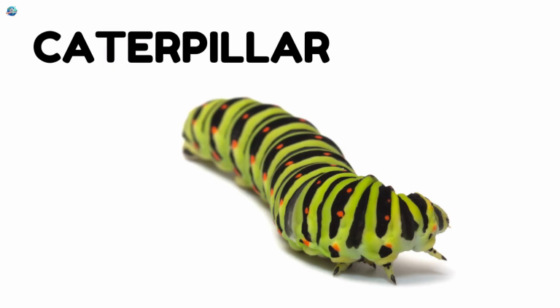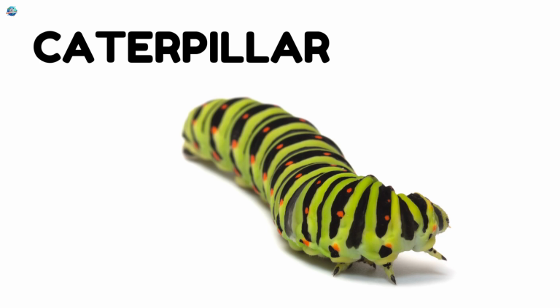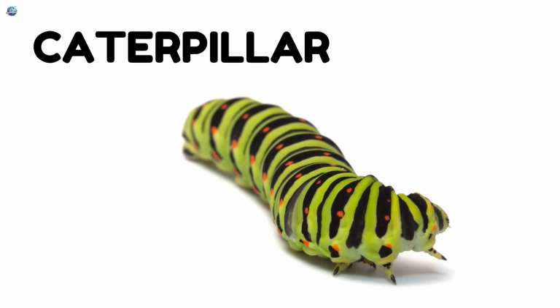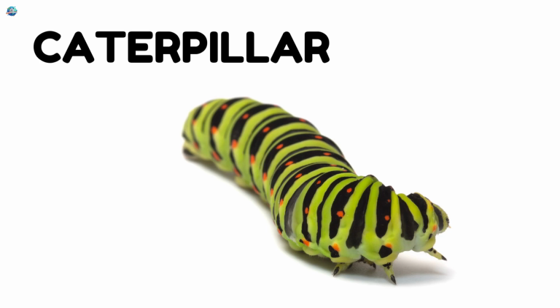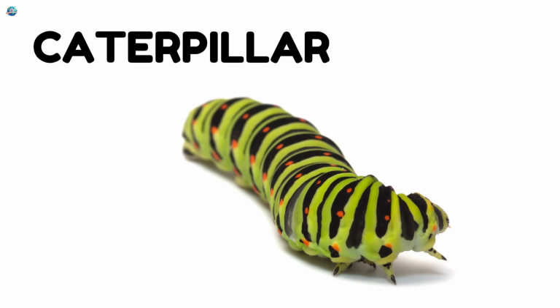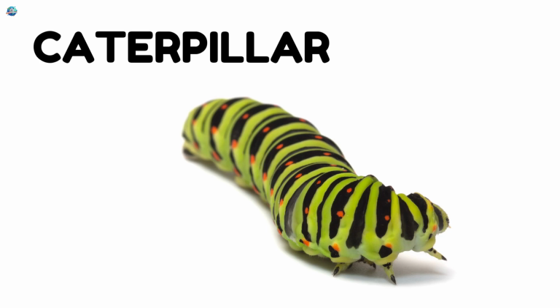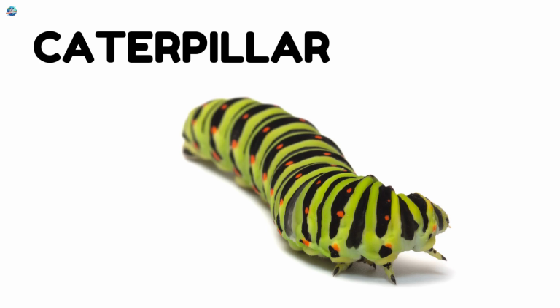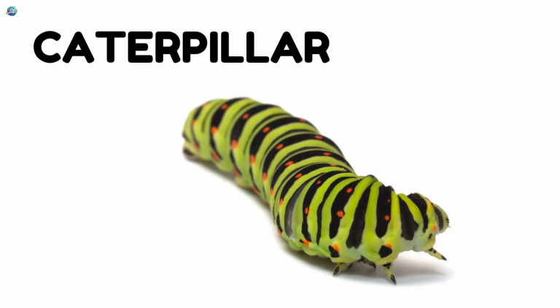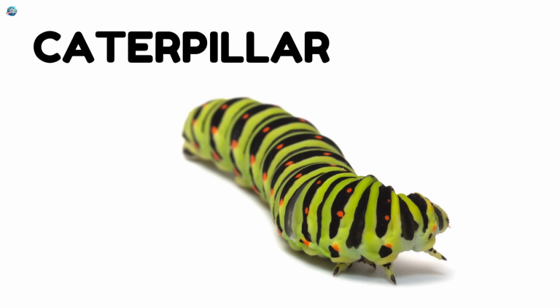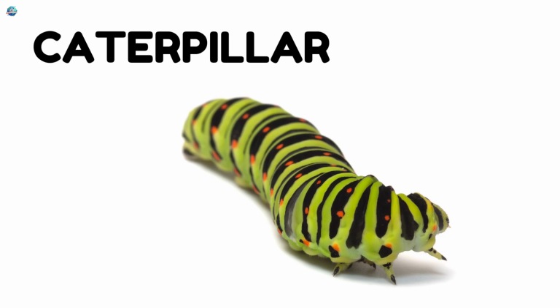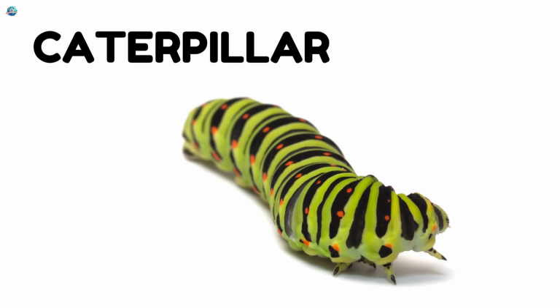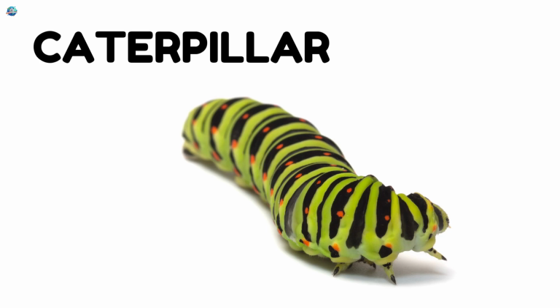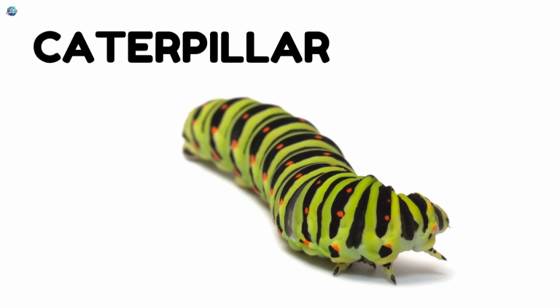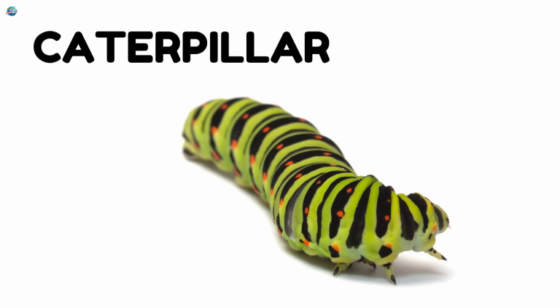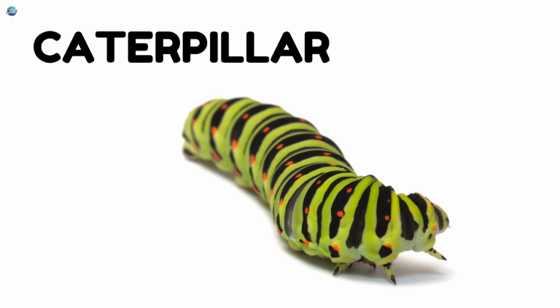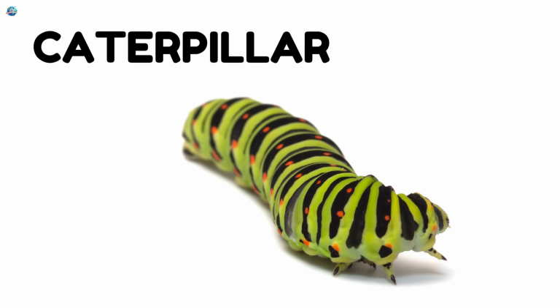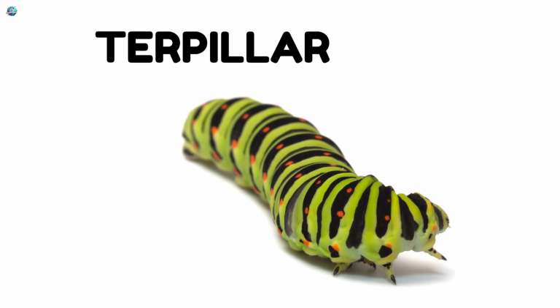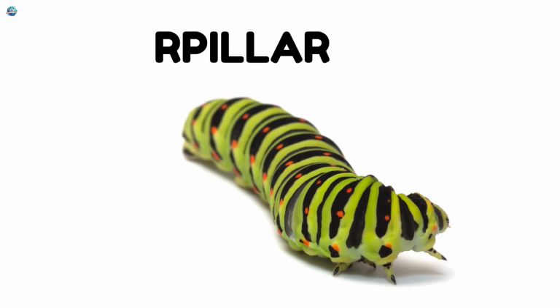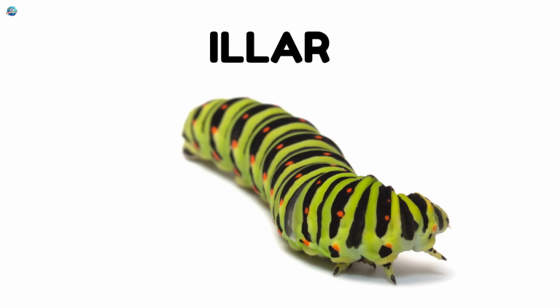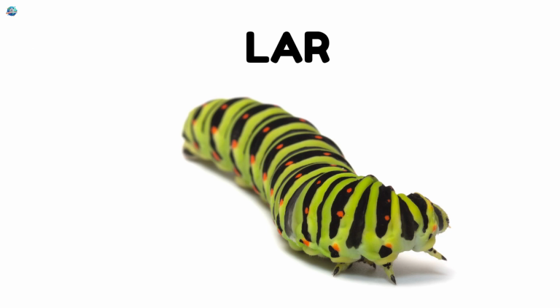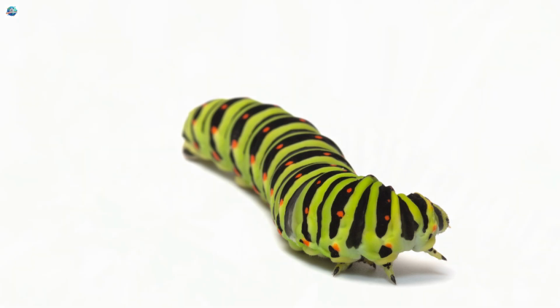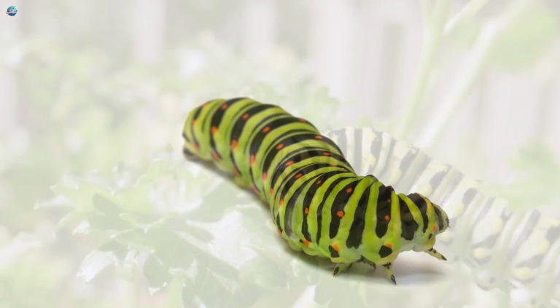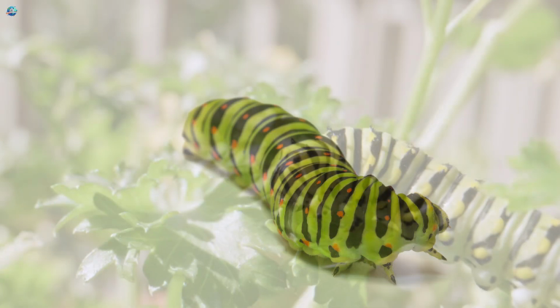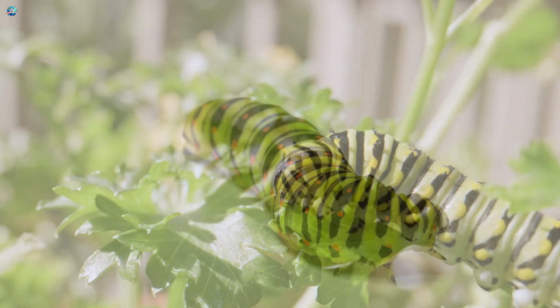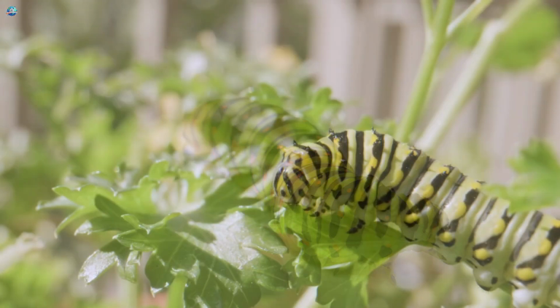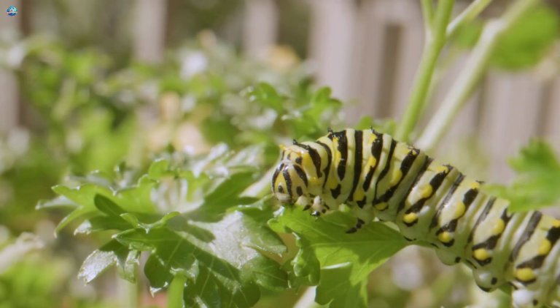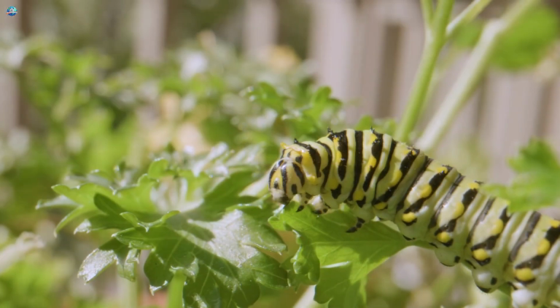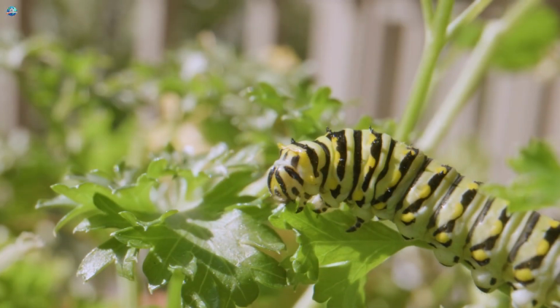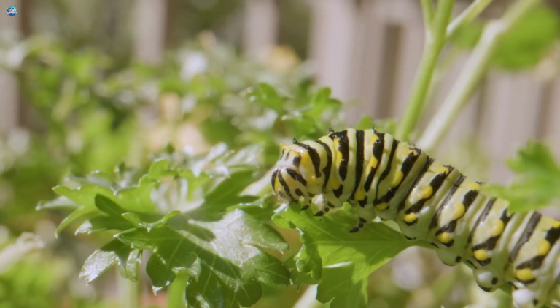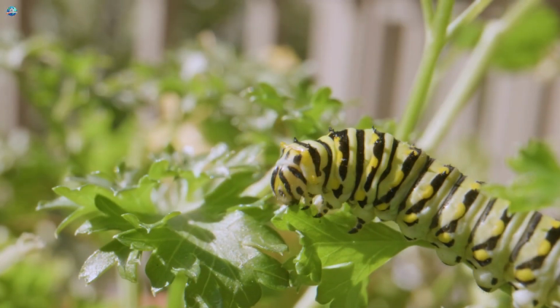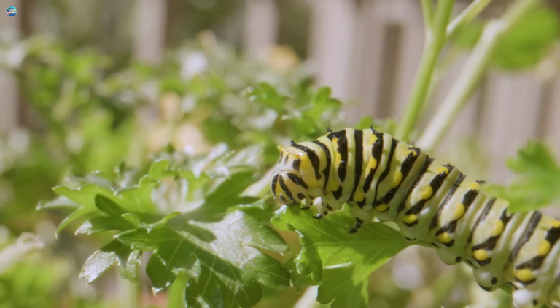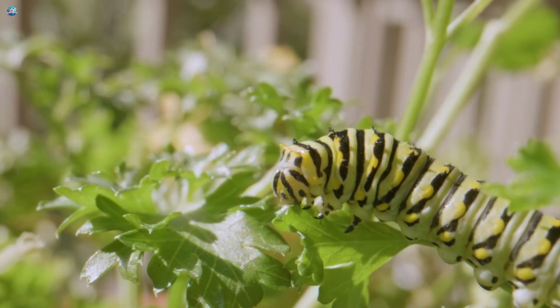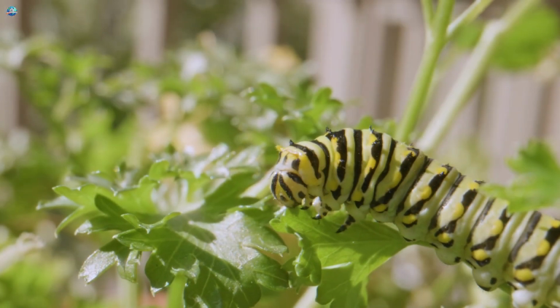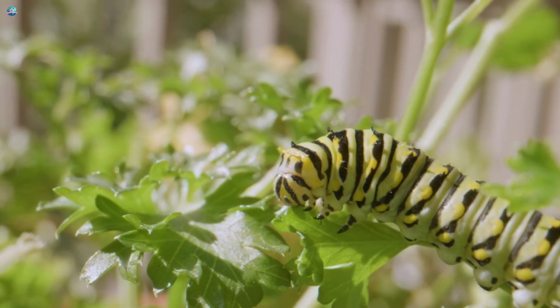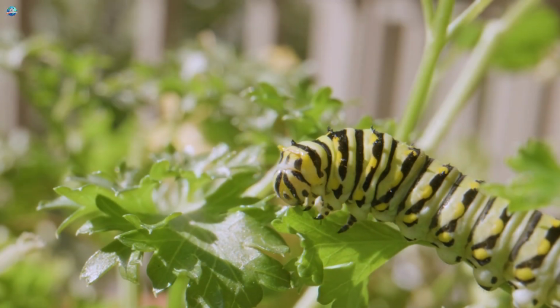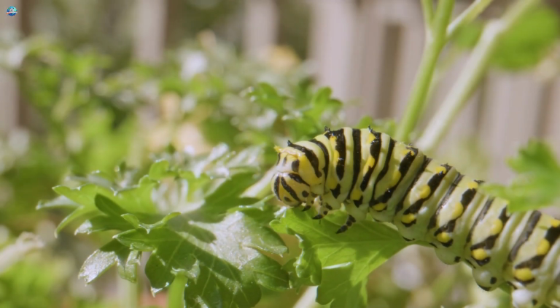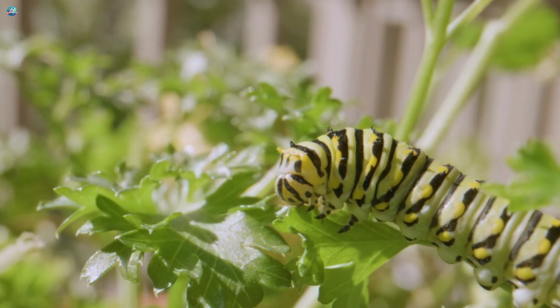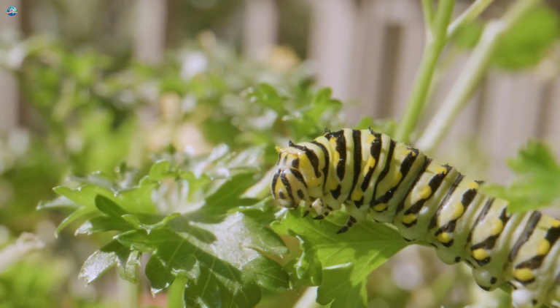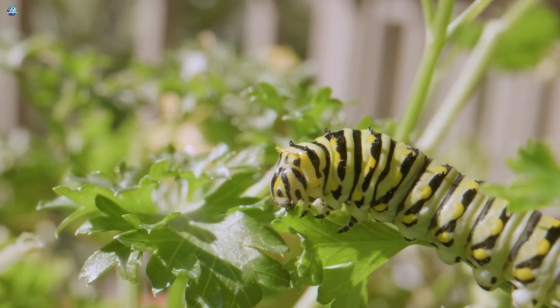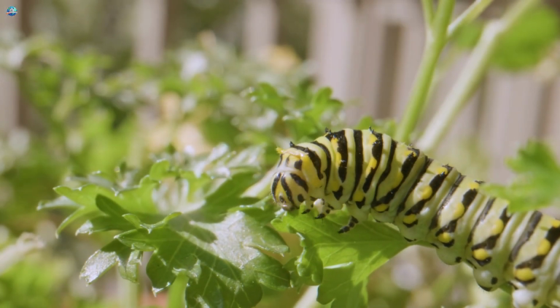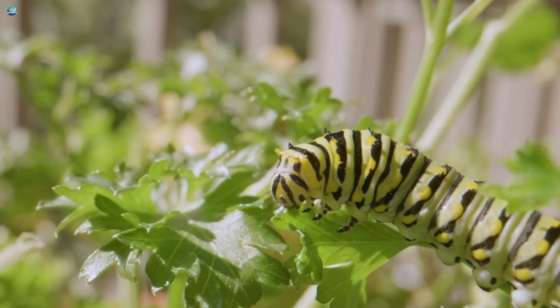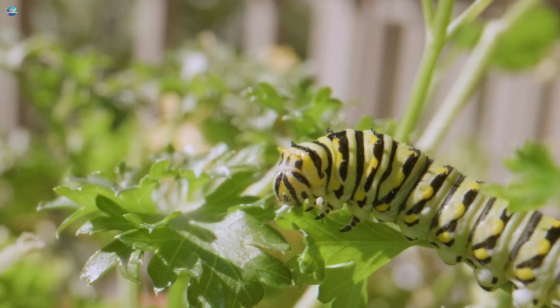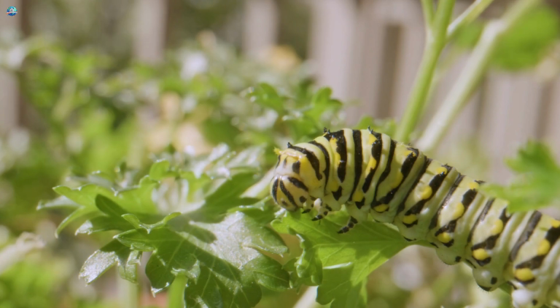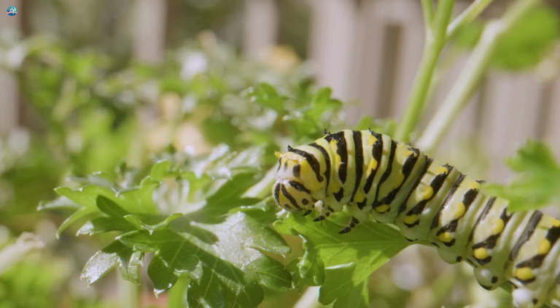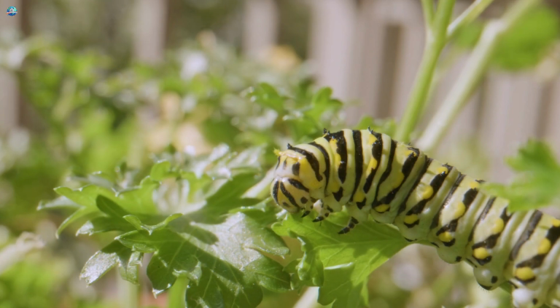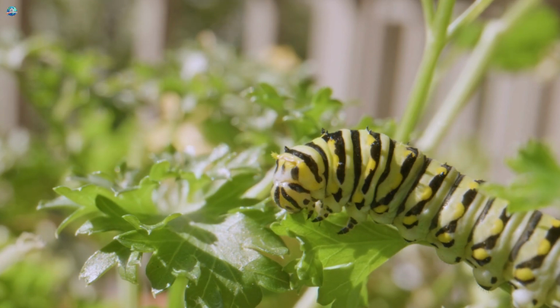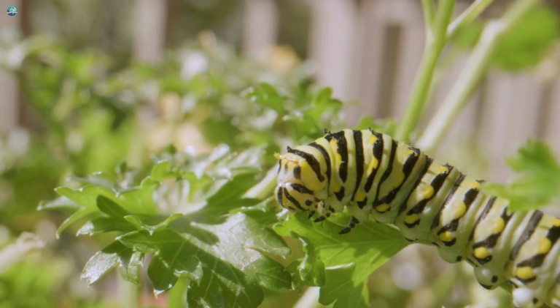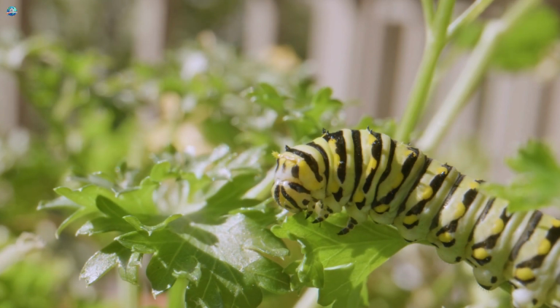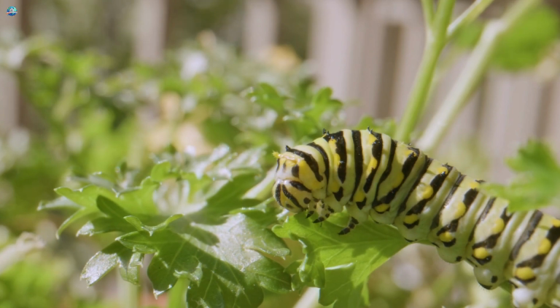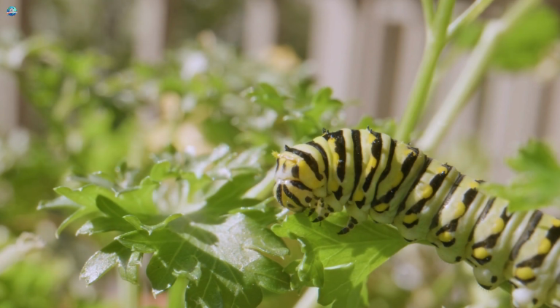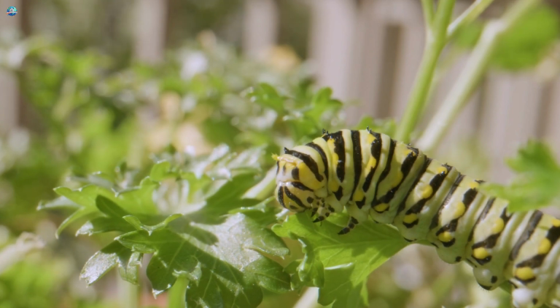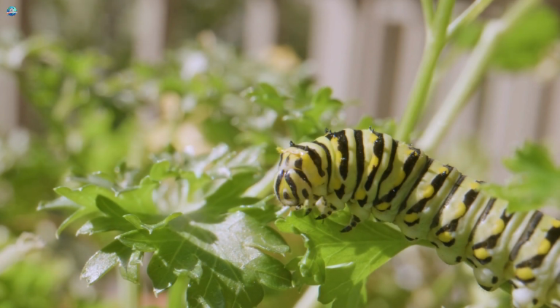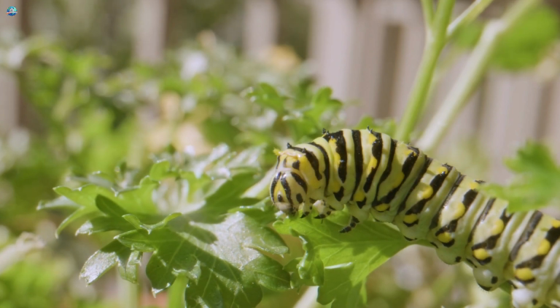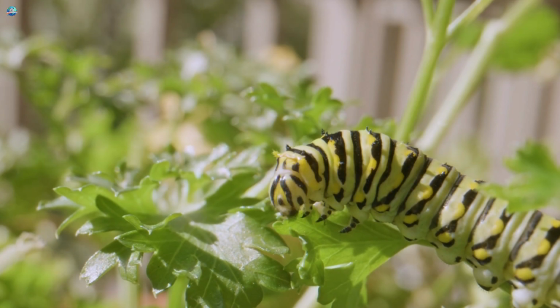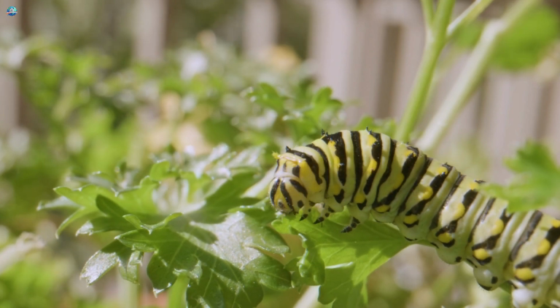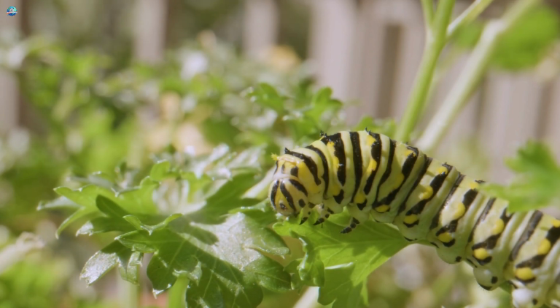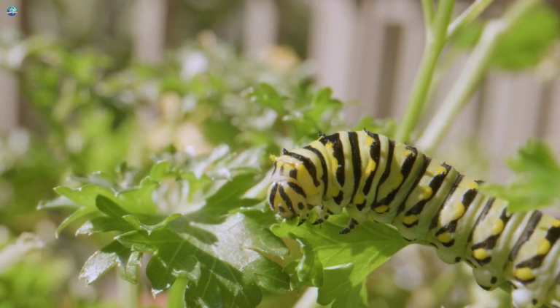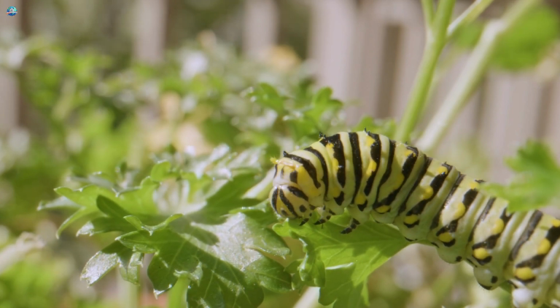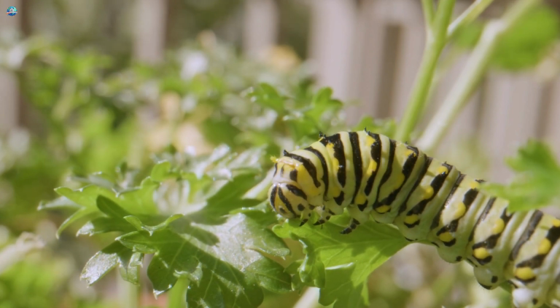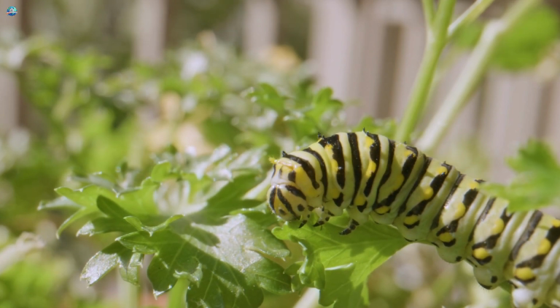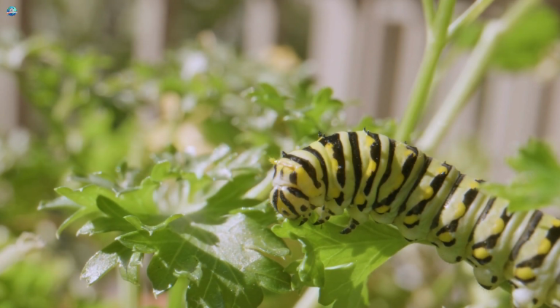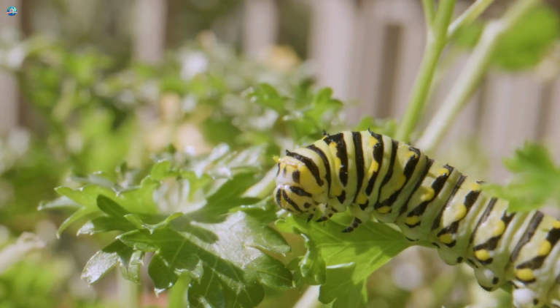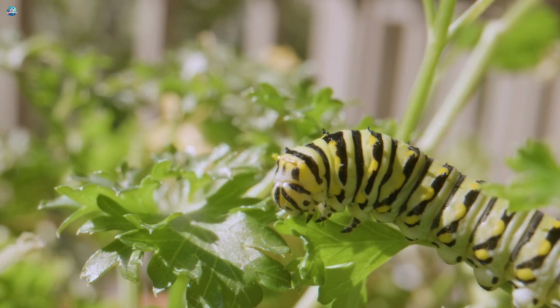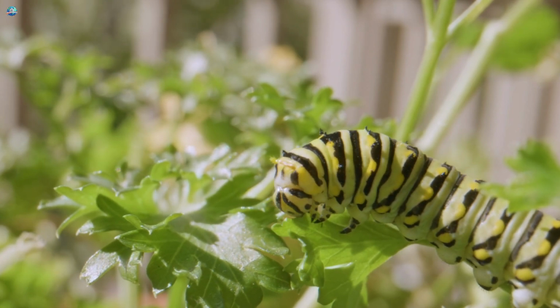Caterpillar. This is a caterpillar. Caterpillars crawl slowly. They eat leaves. They change into butterflies.